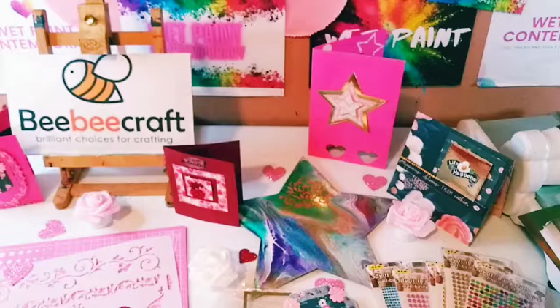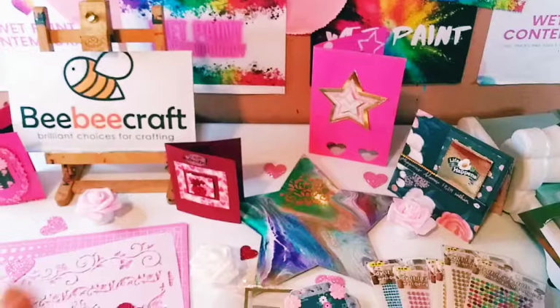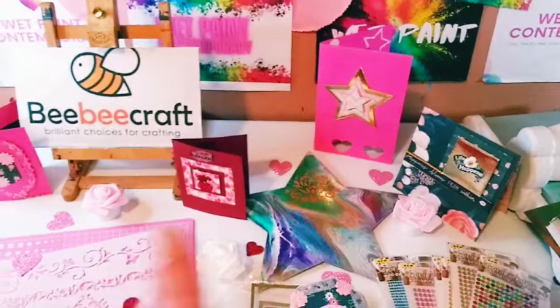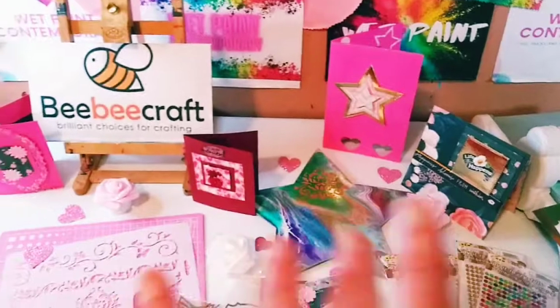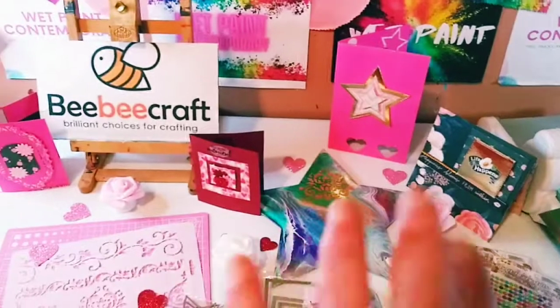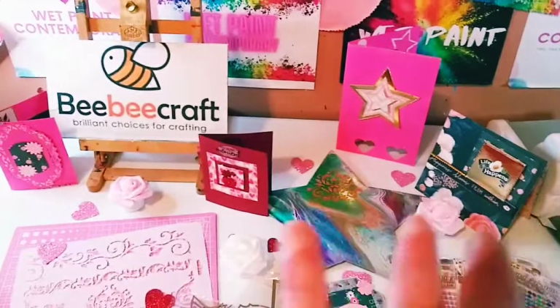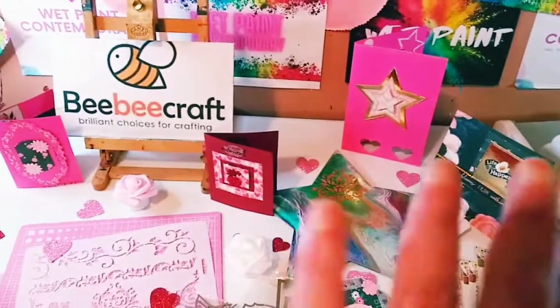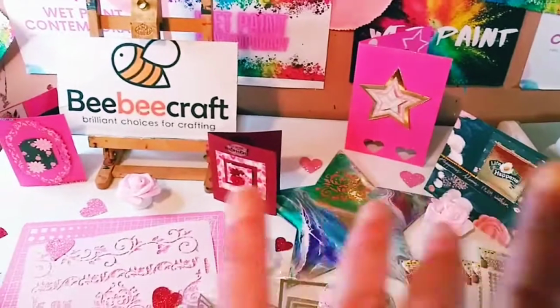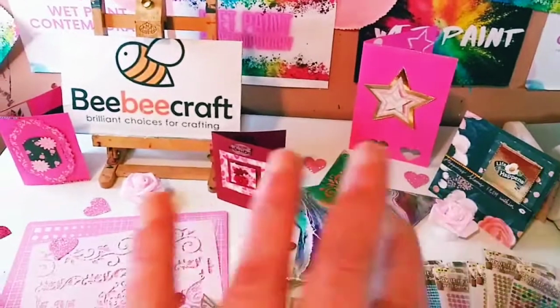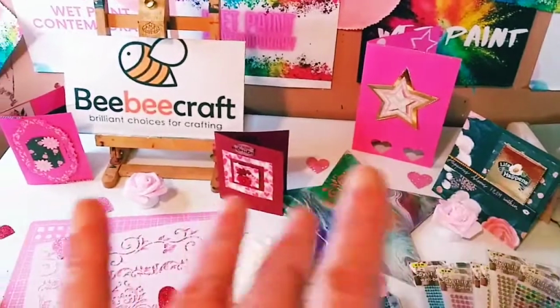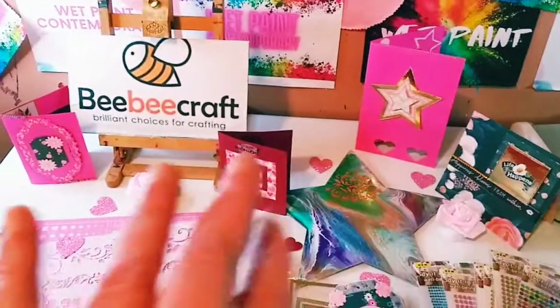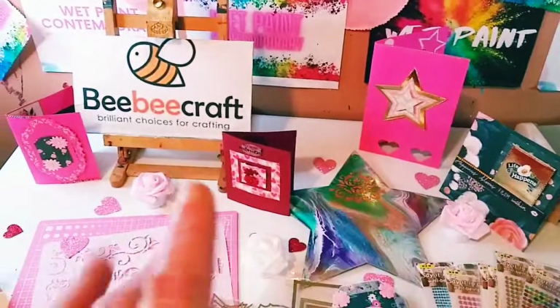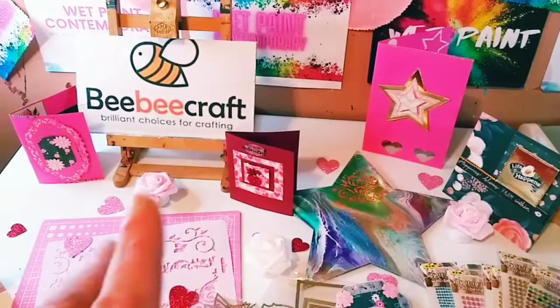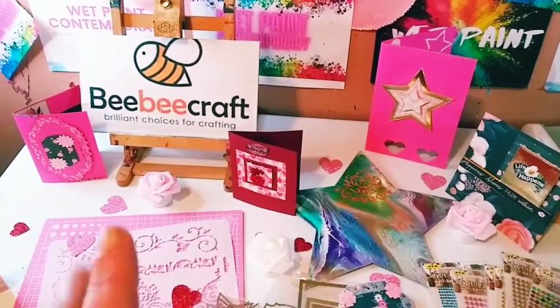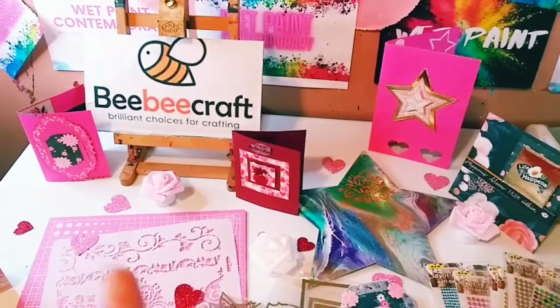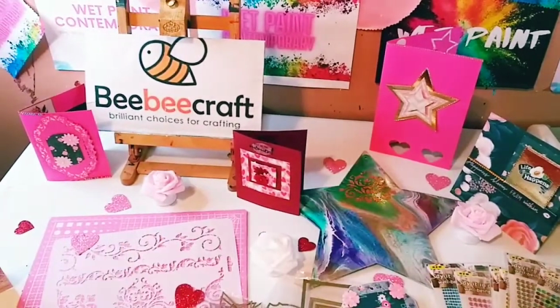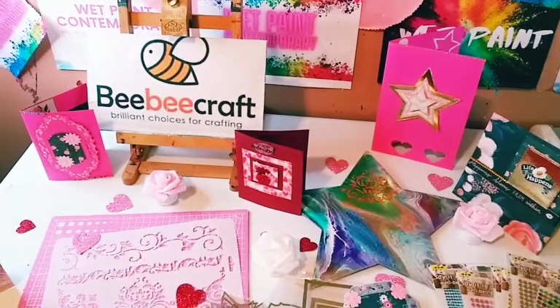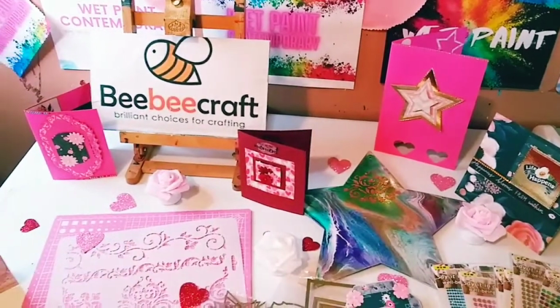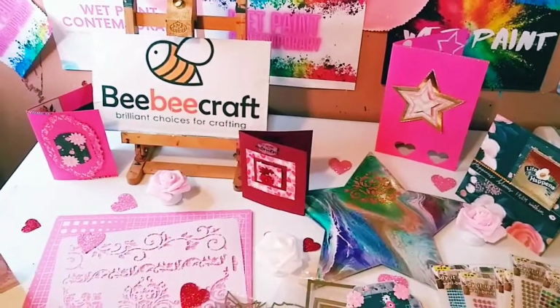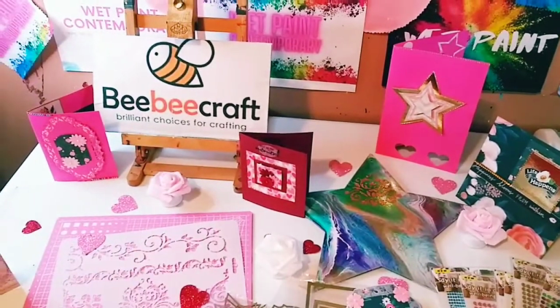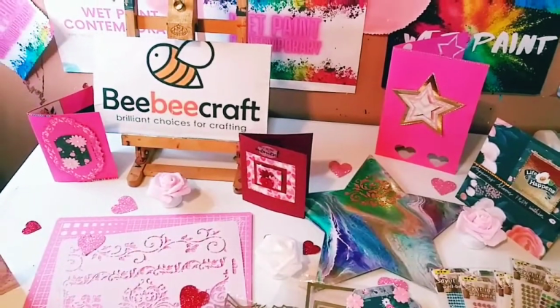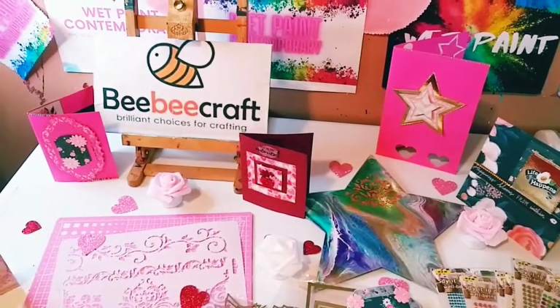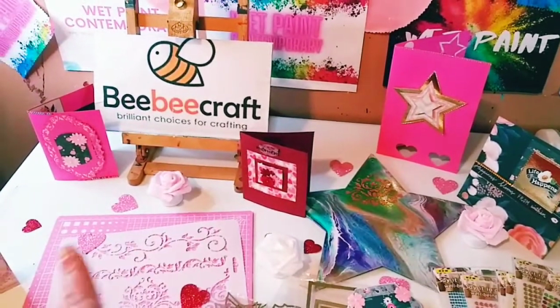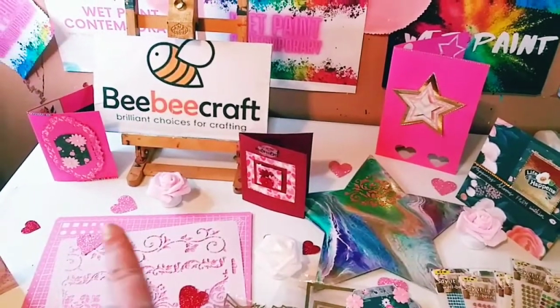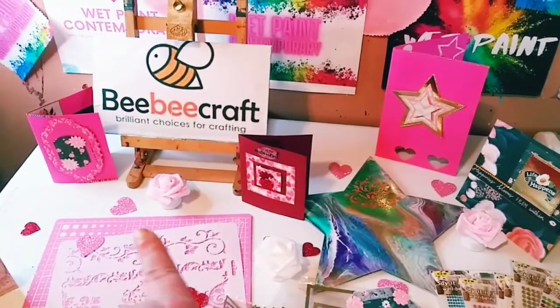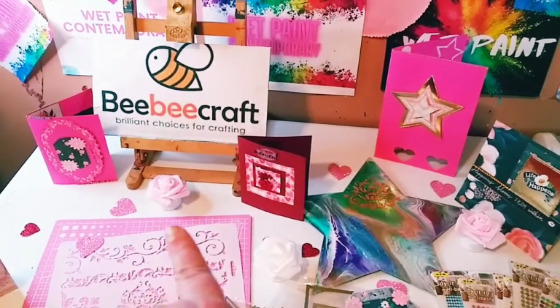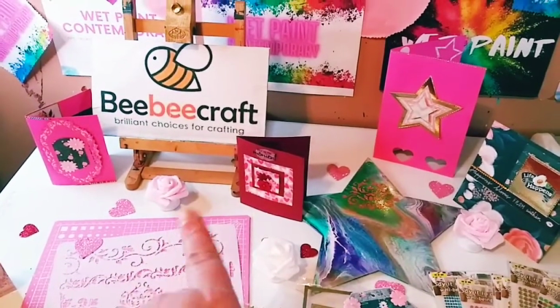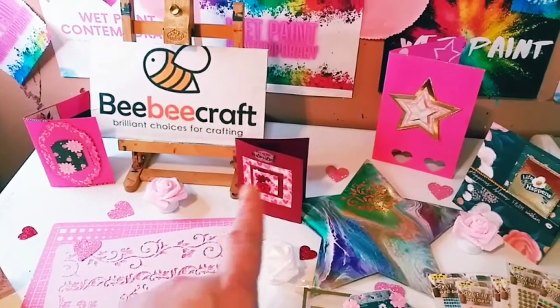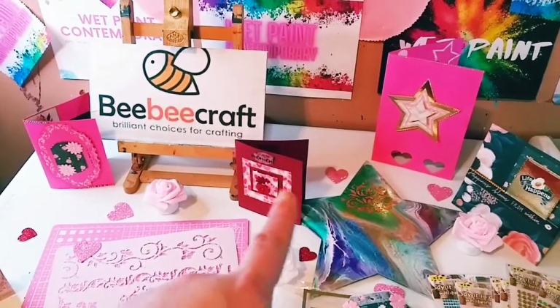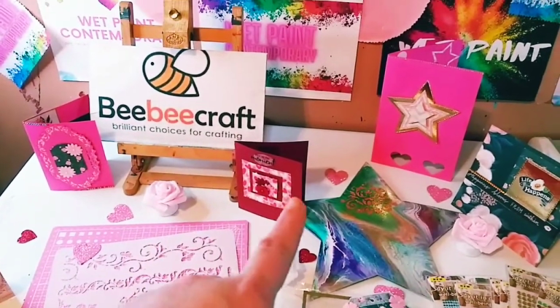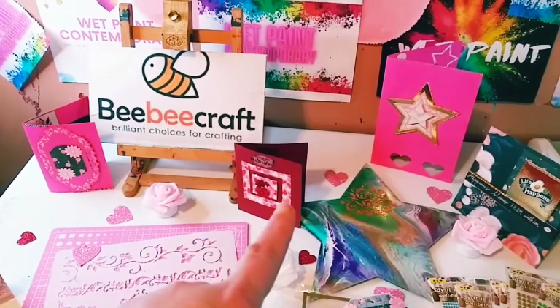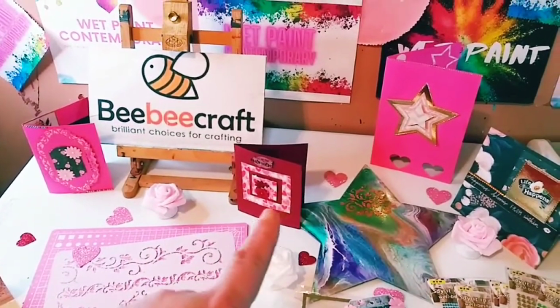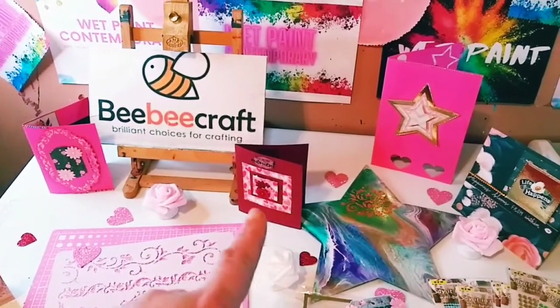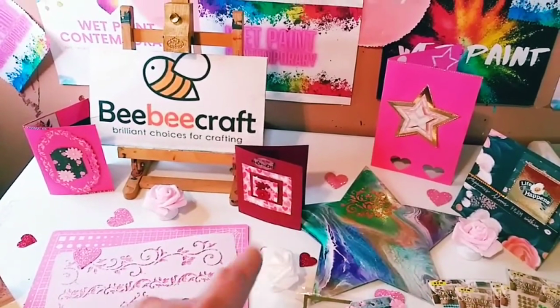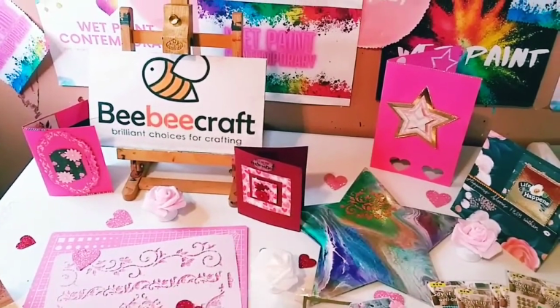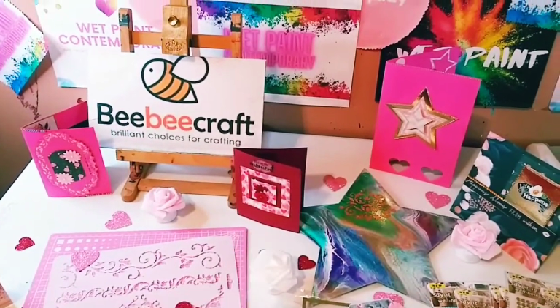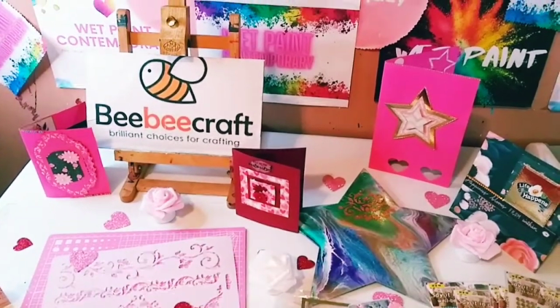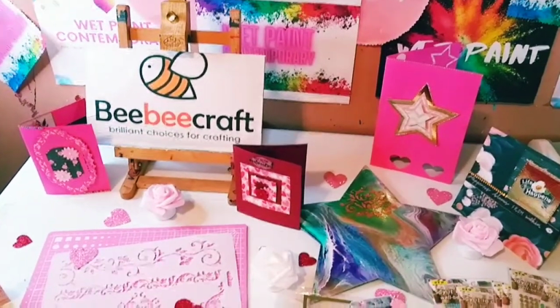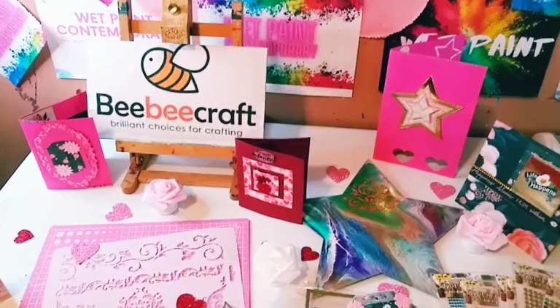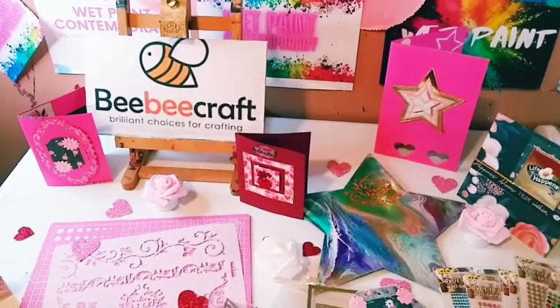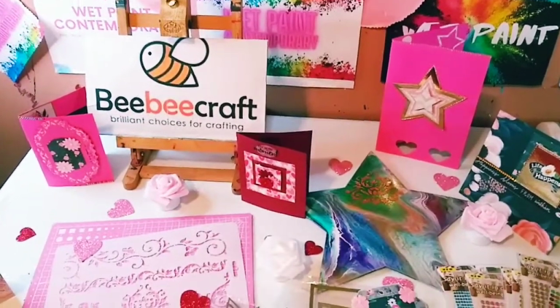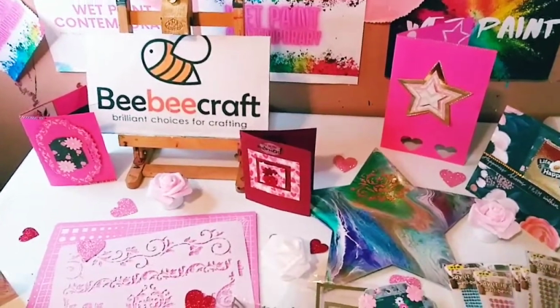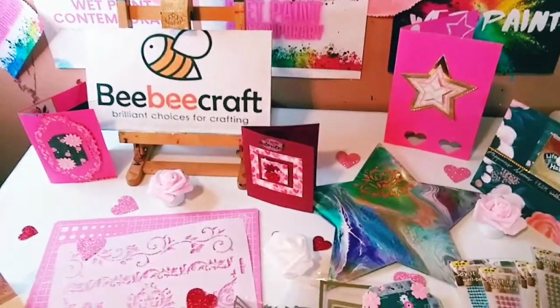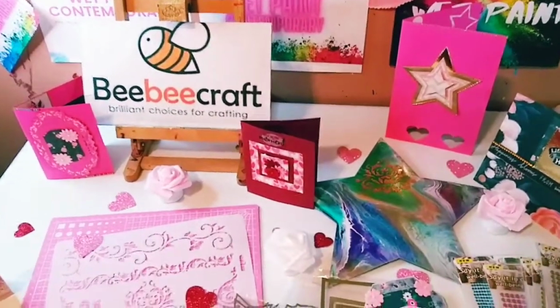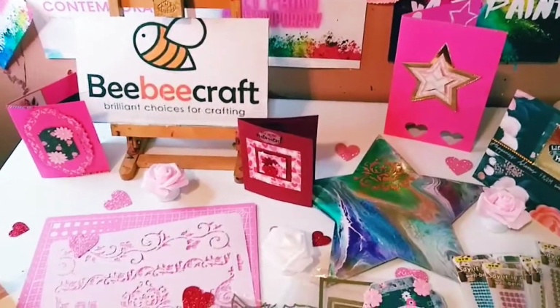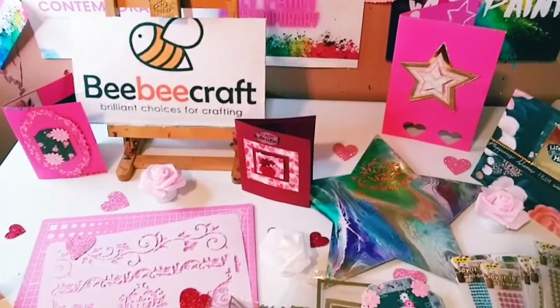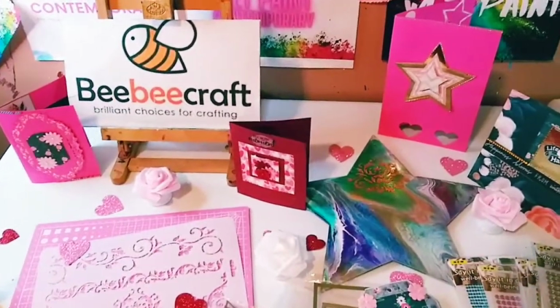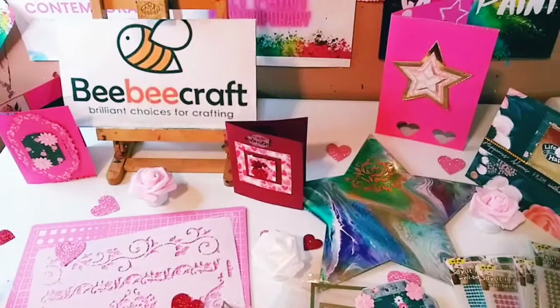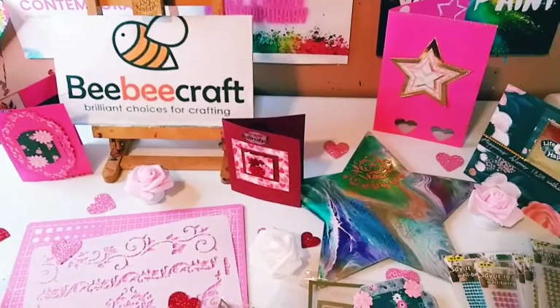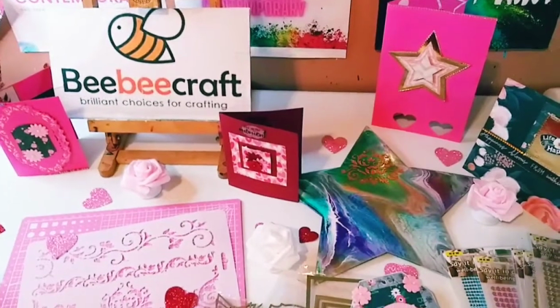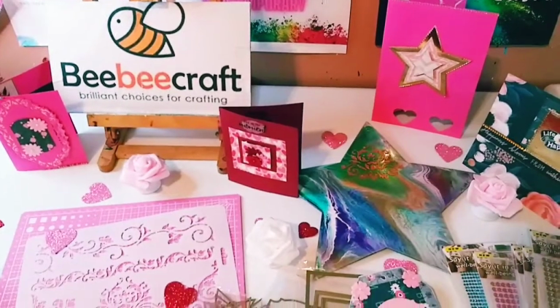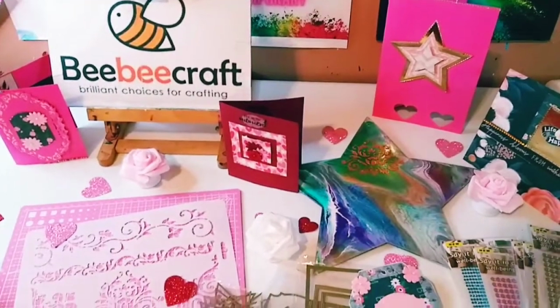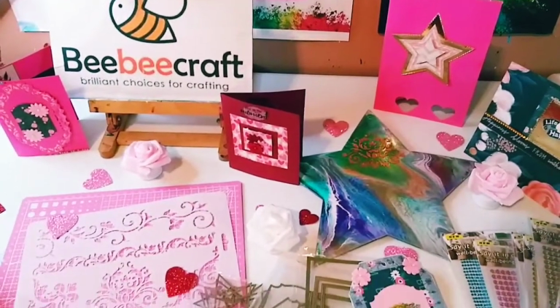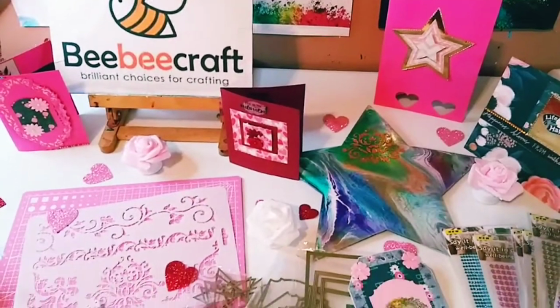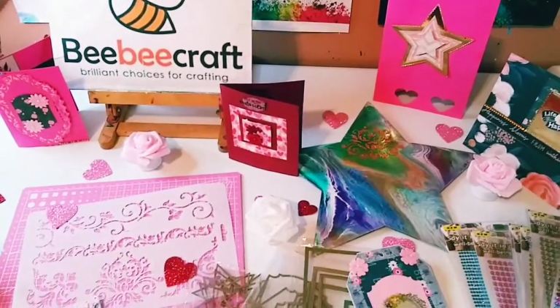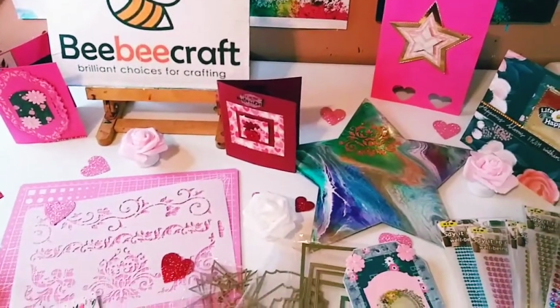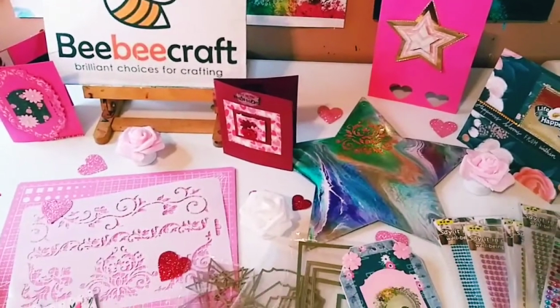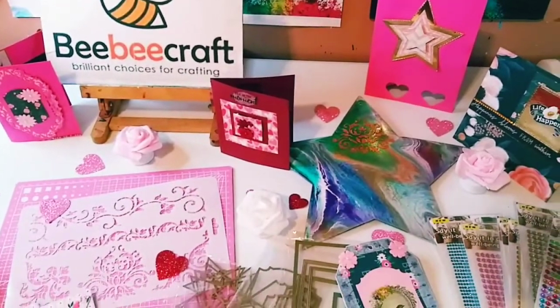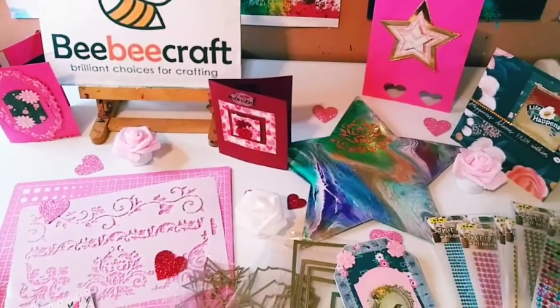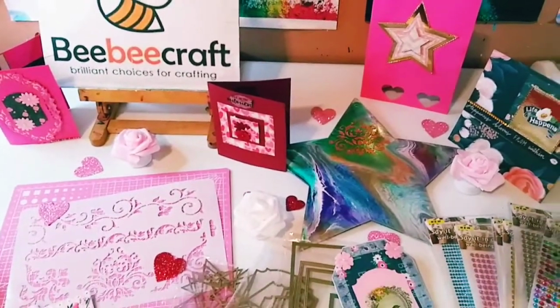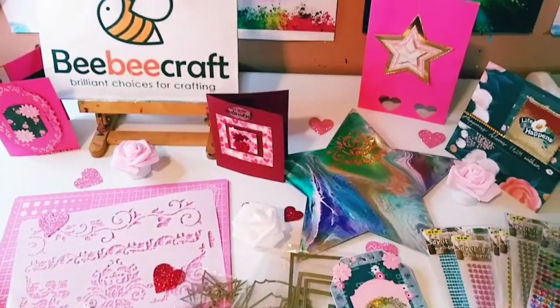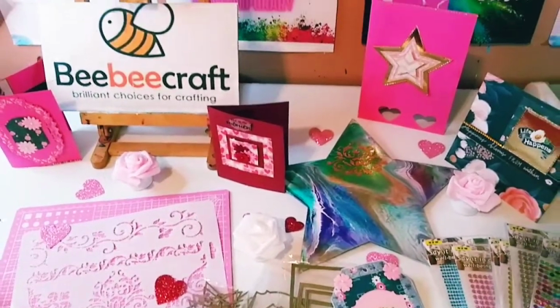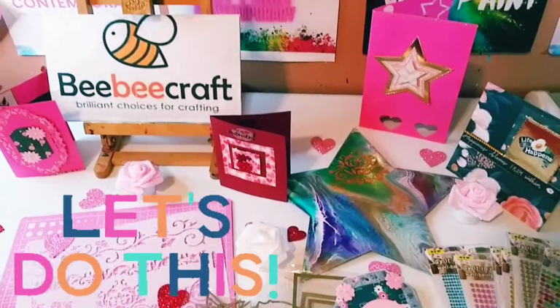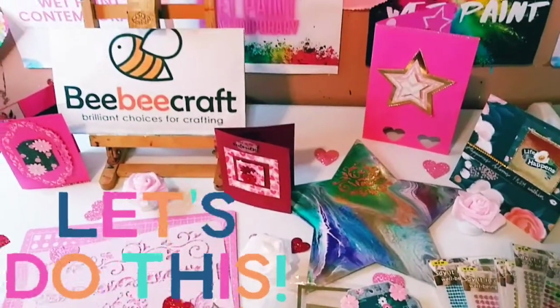Hey guys, it's Marisa. In today's video, we are doing a beautiful BB Craft project share. Let's get started.